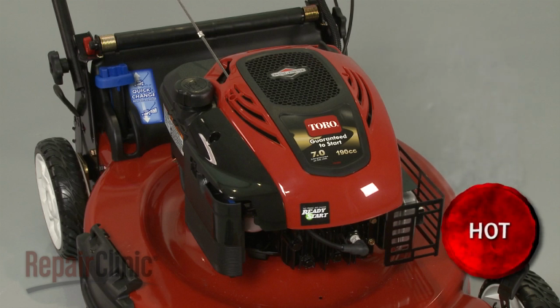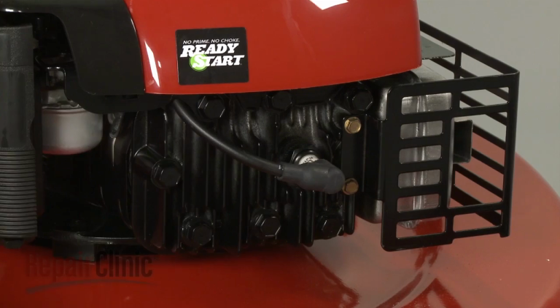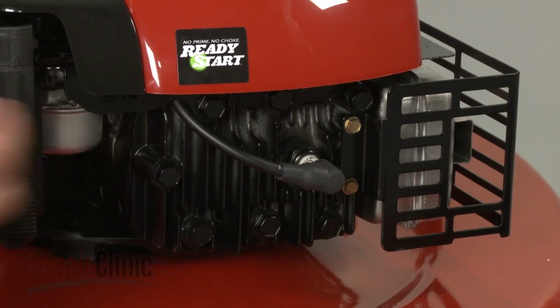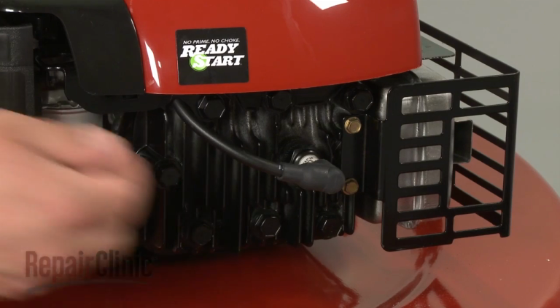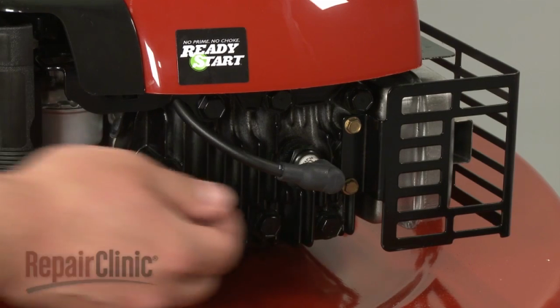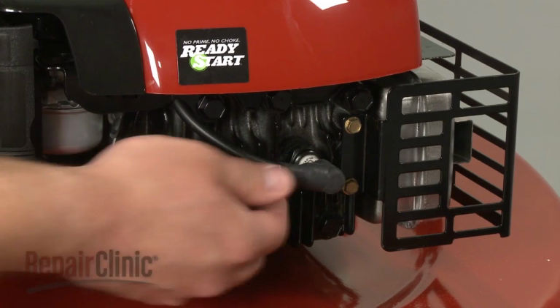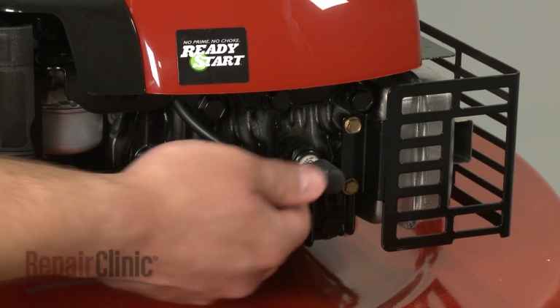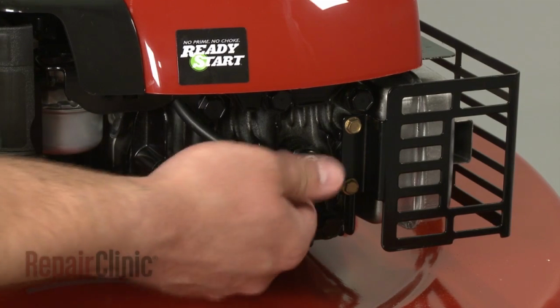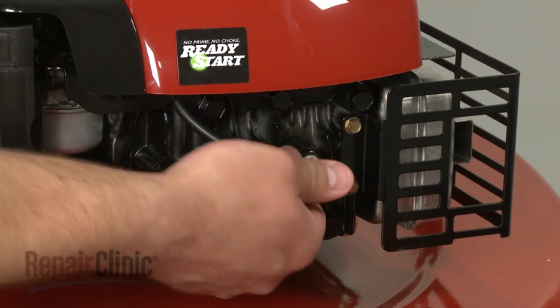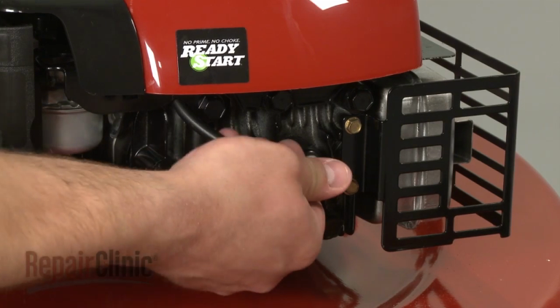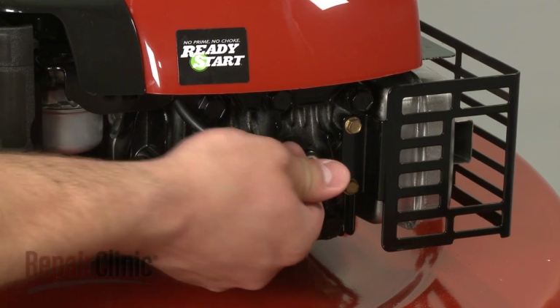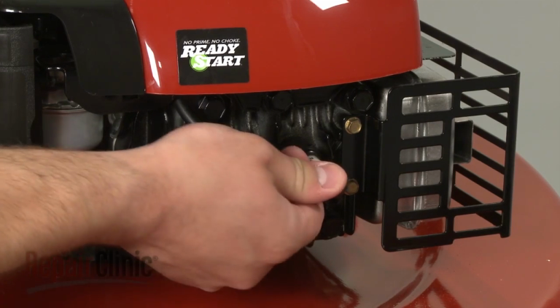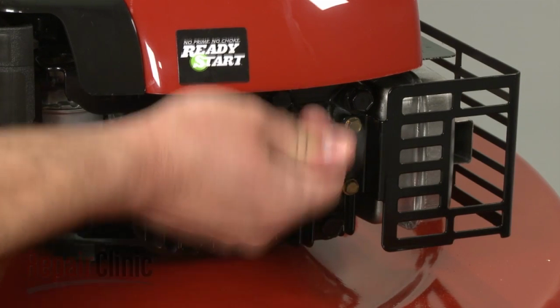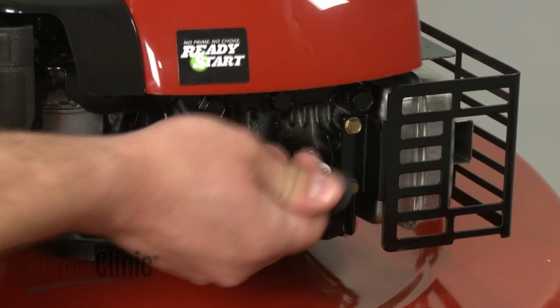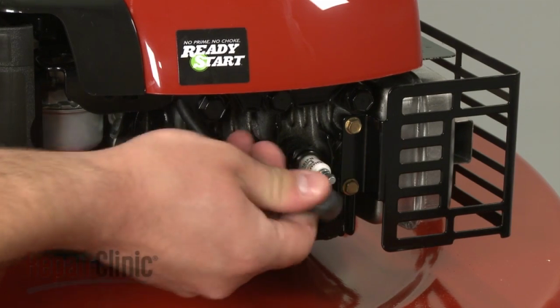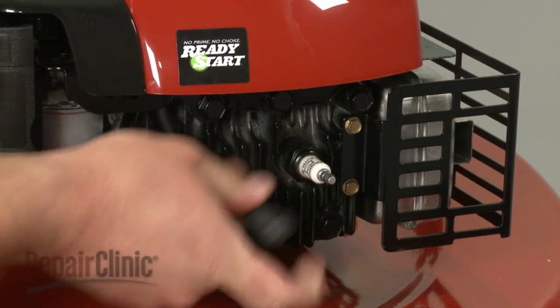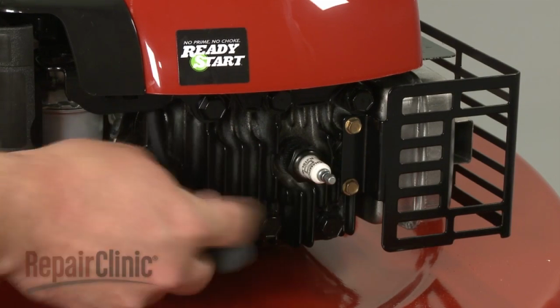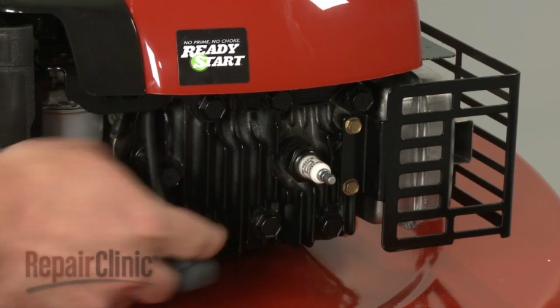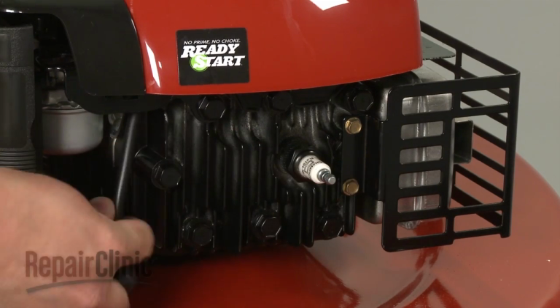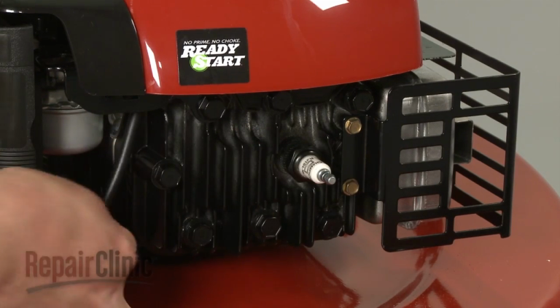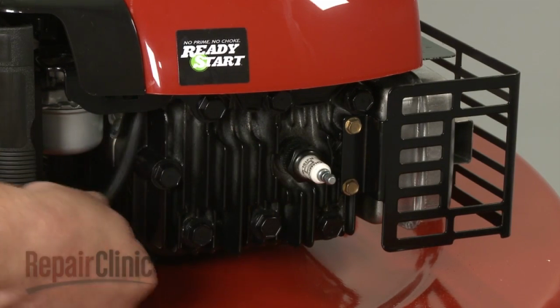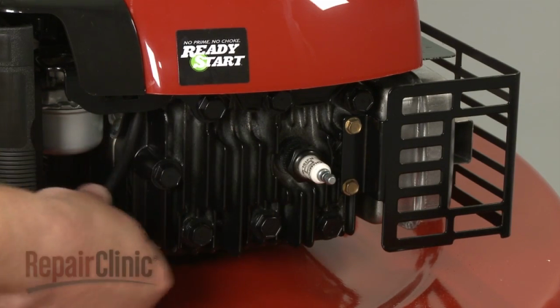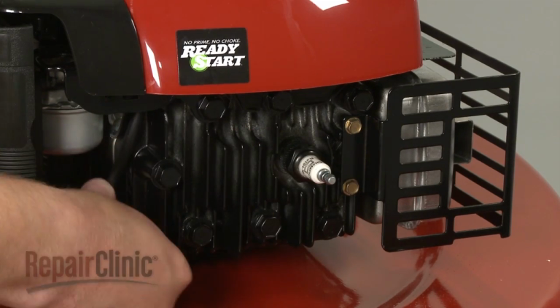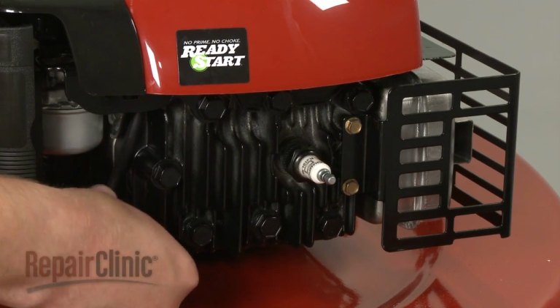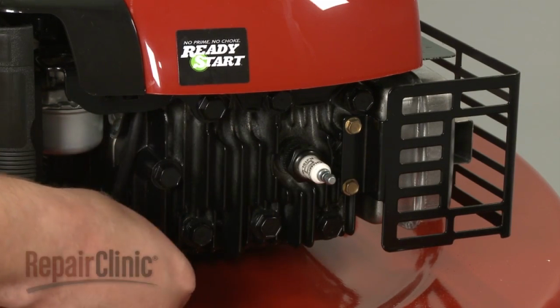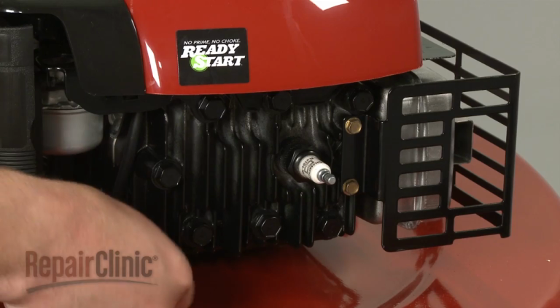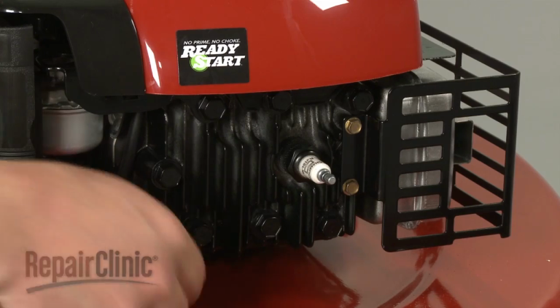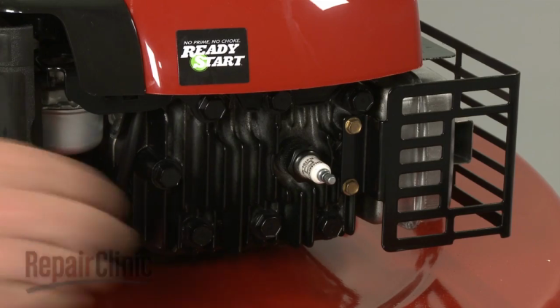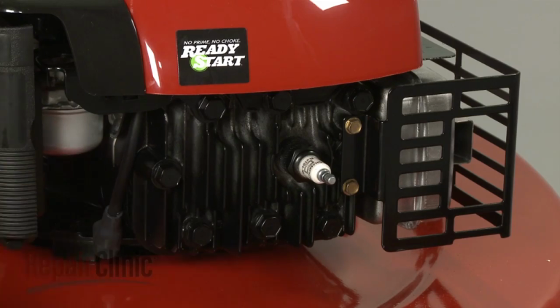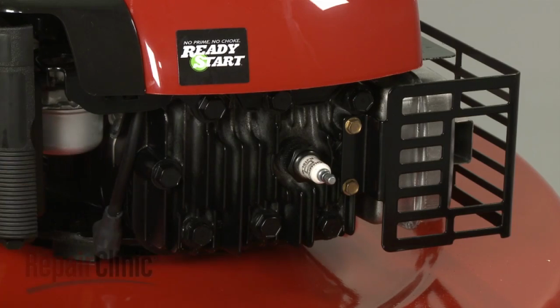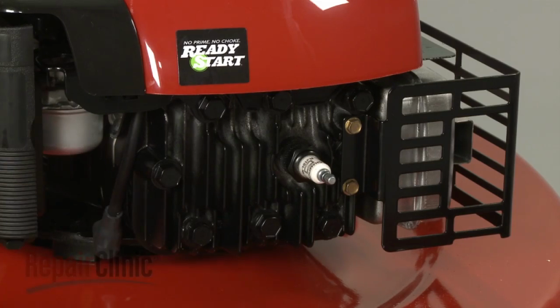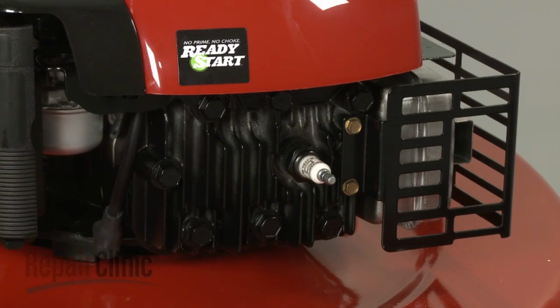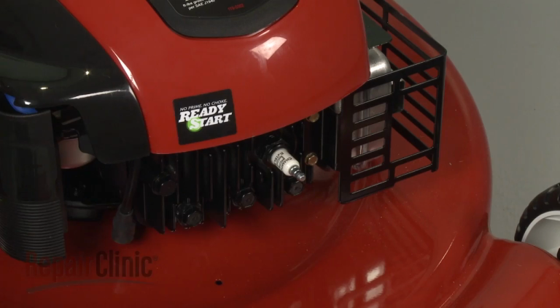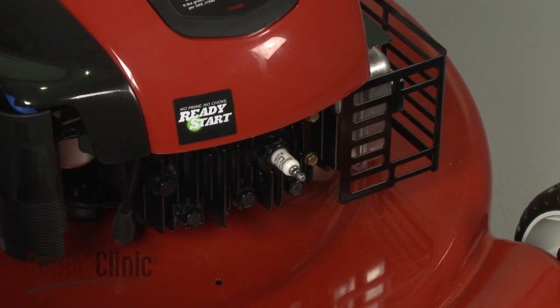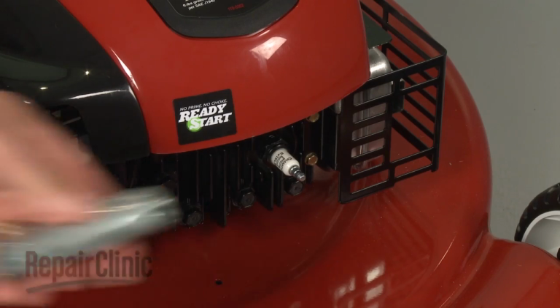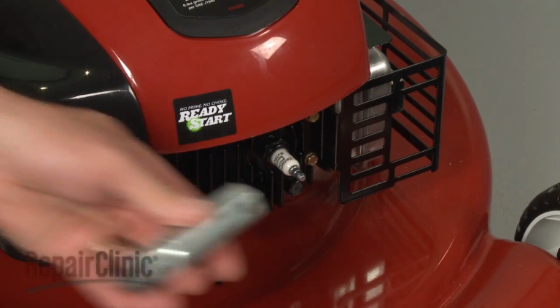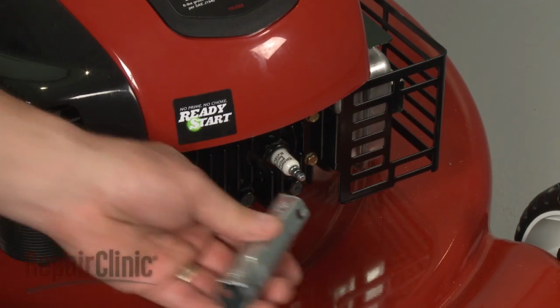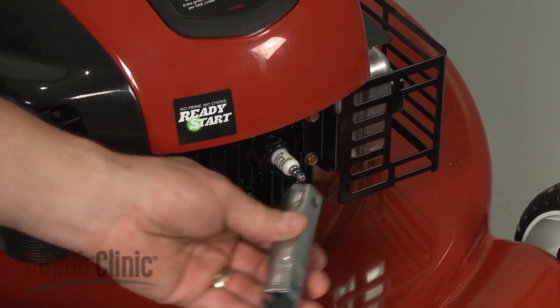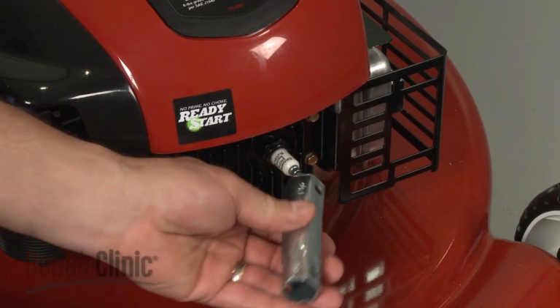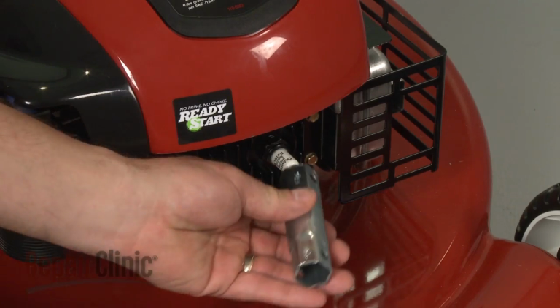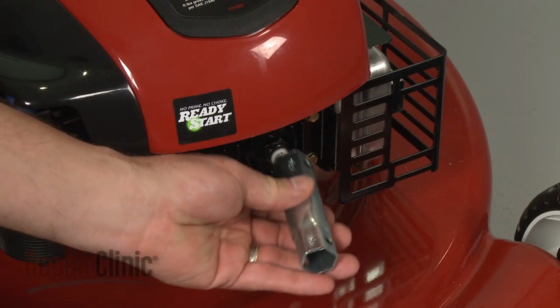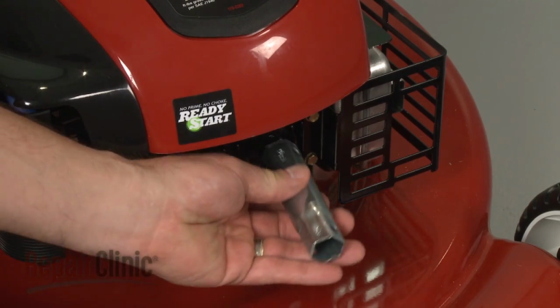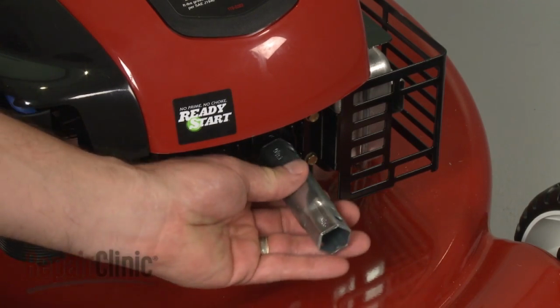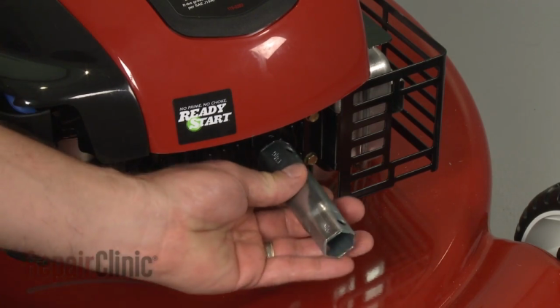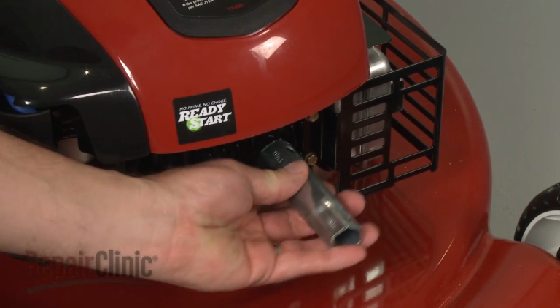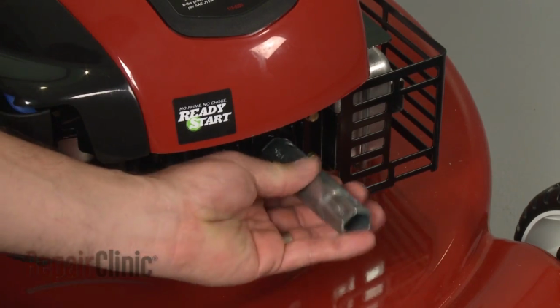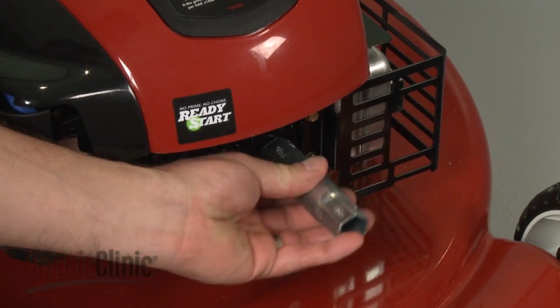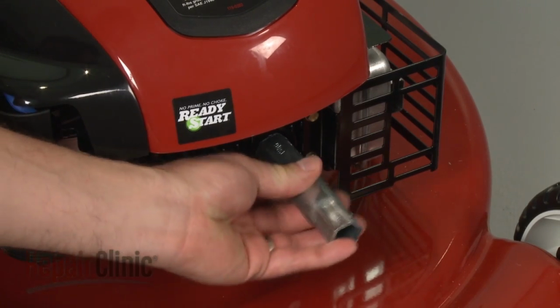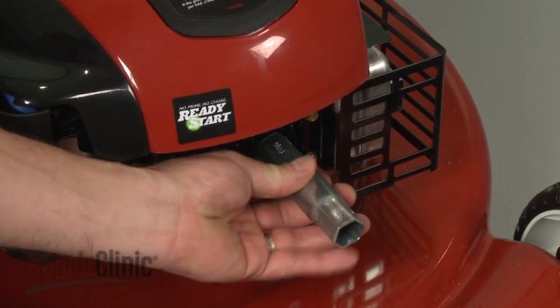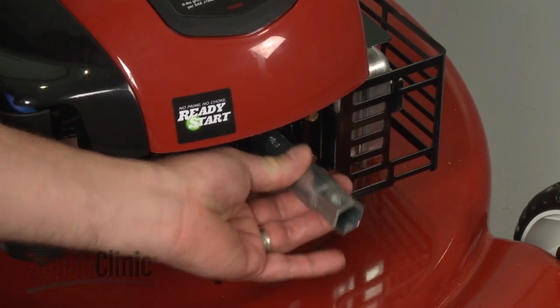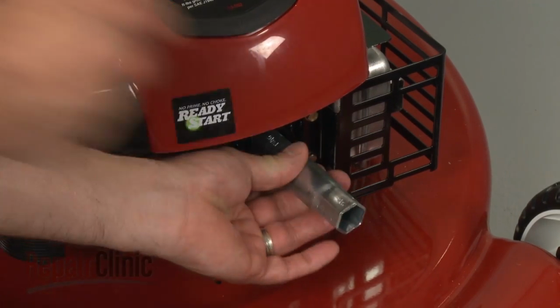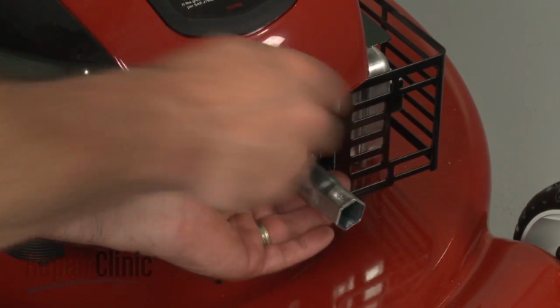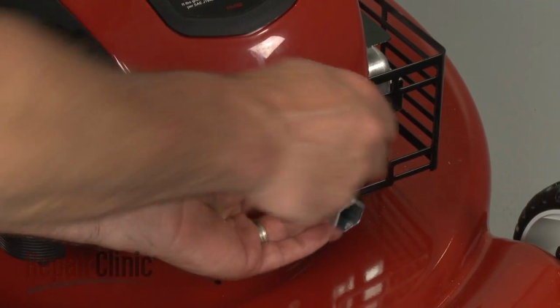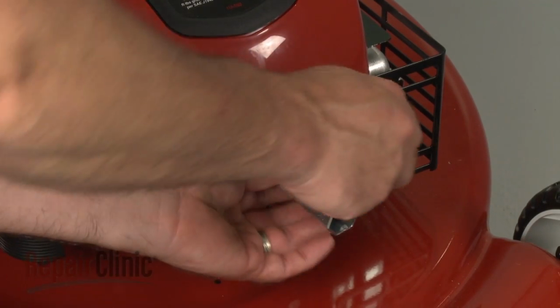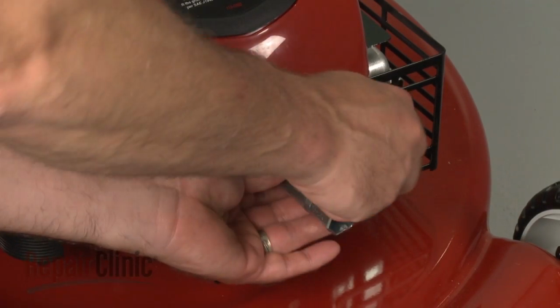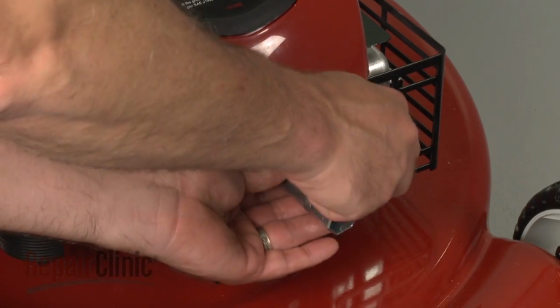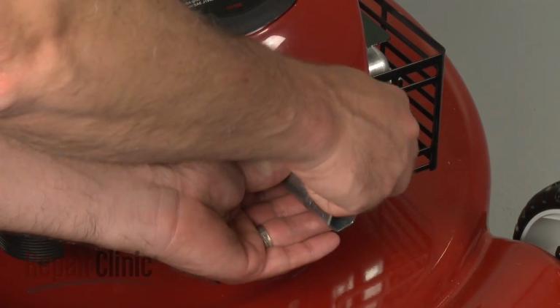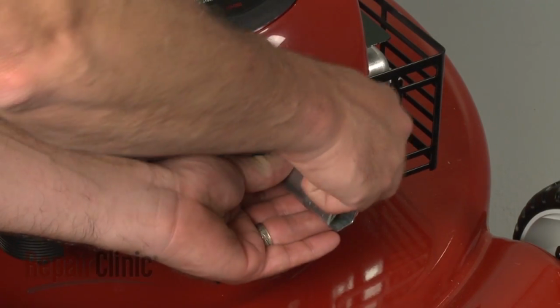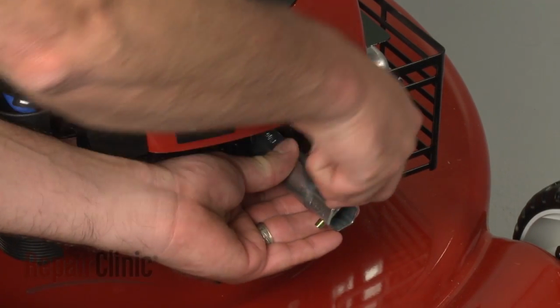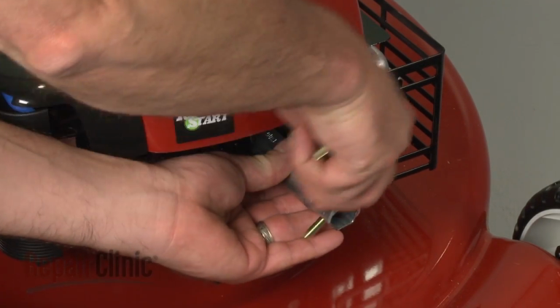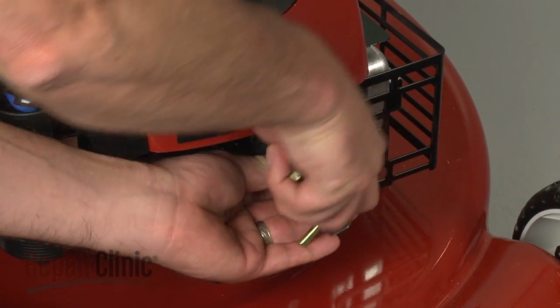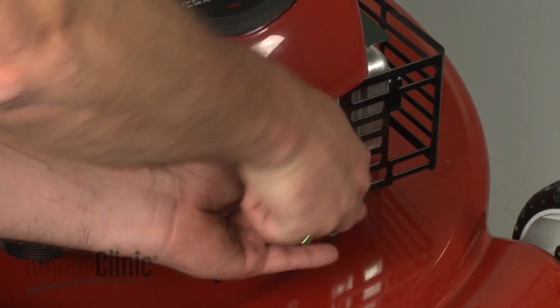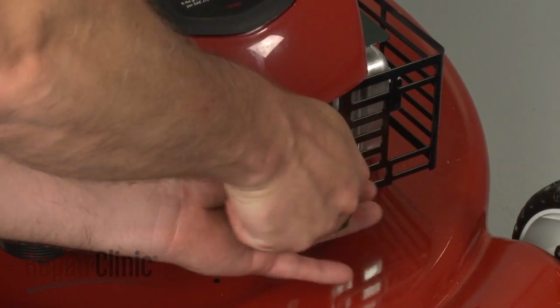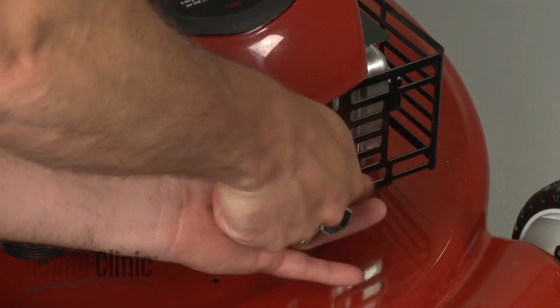Now remove the wire and boot from the spark plug. Use a socket or a spark plug wrench to remove the old spark plug.